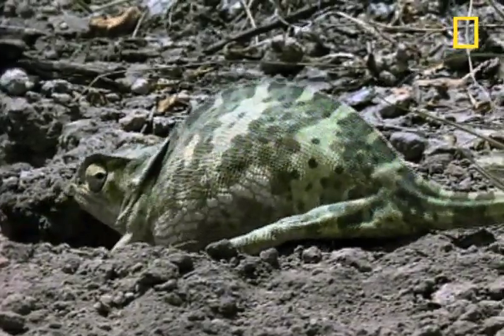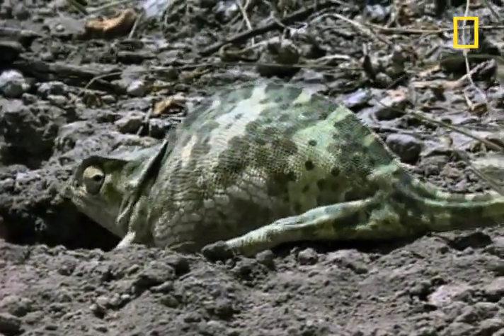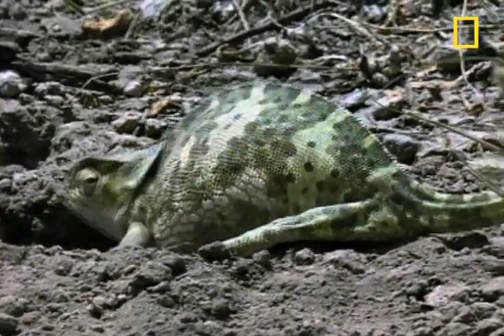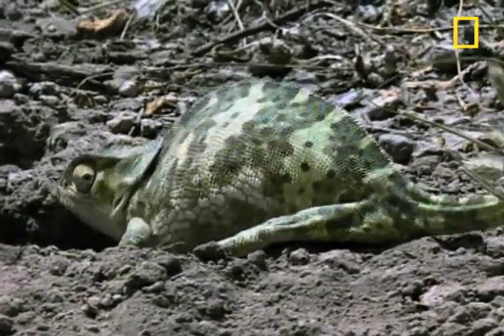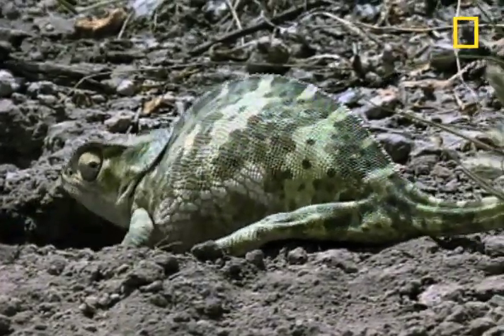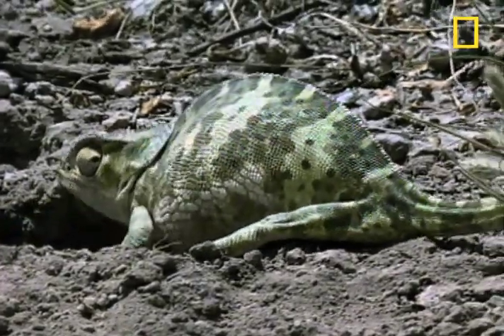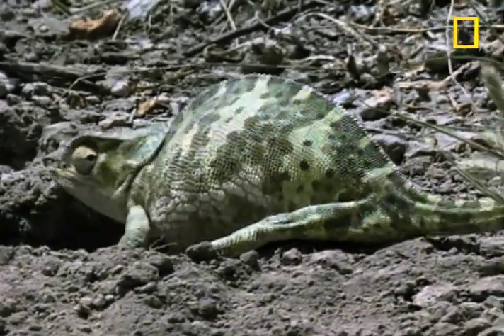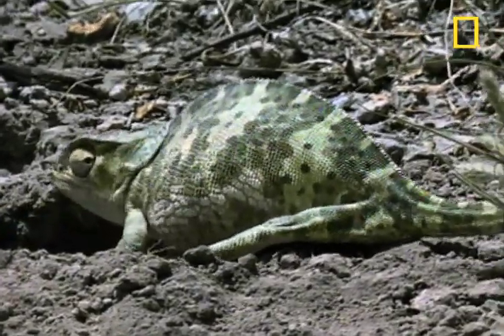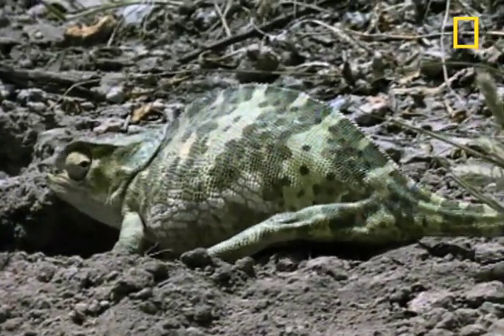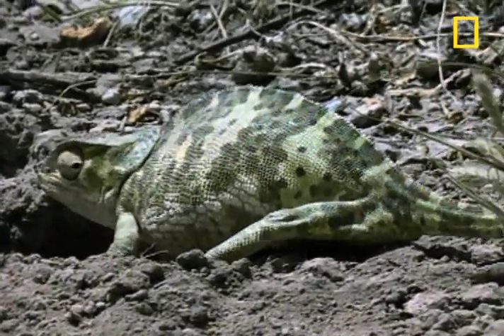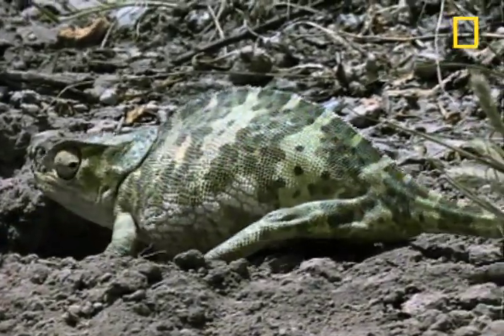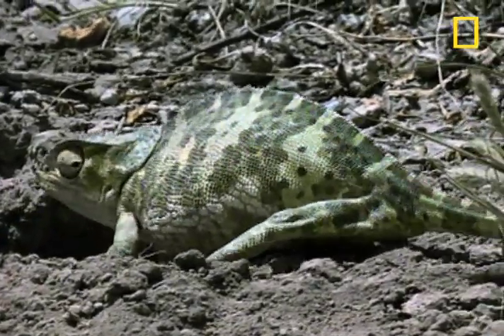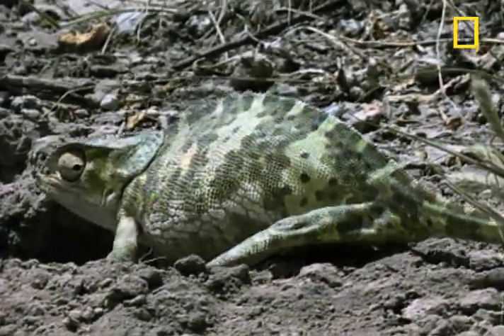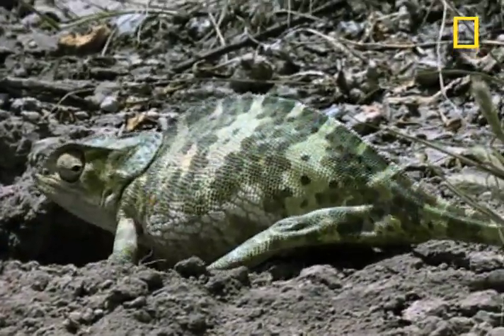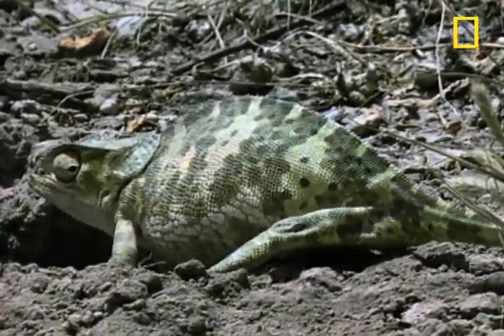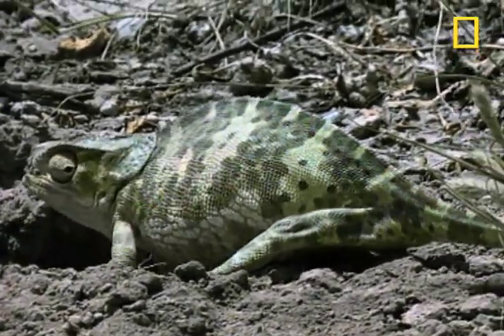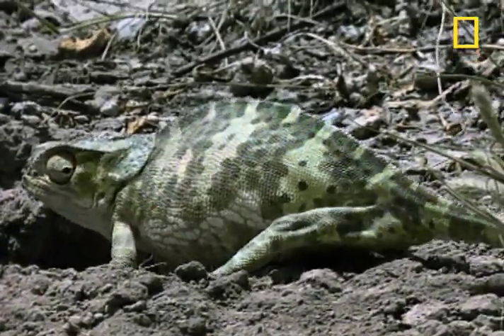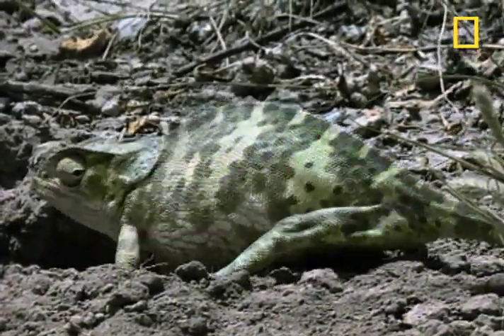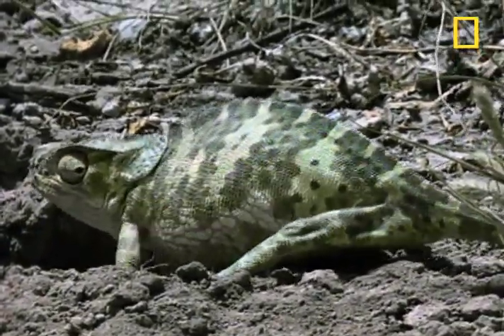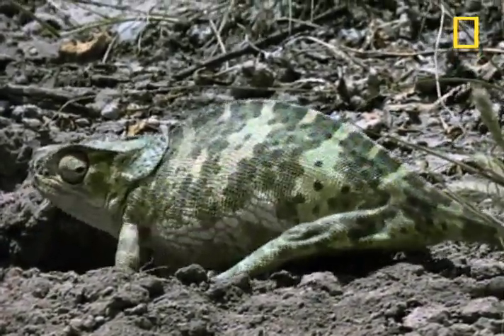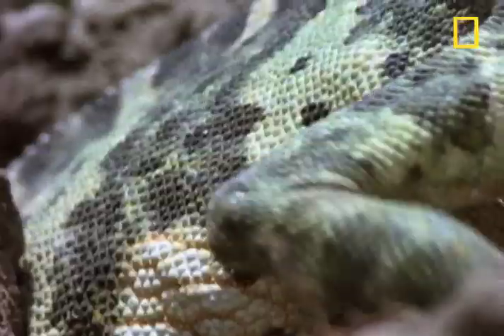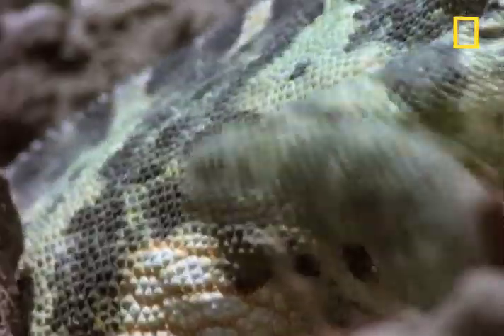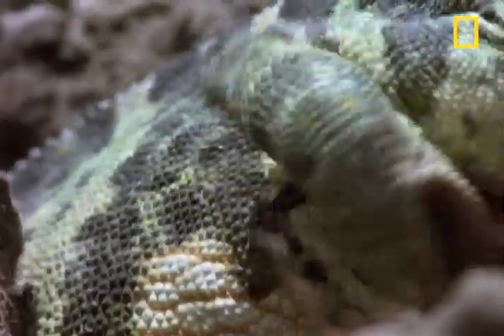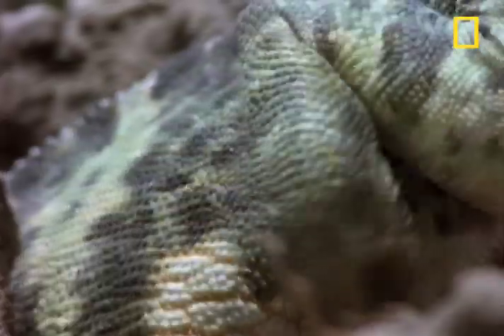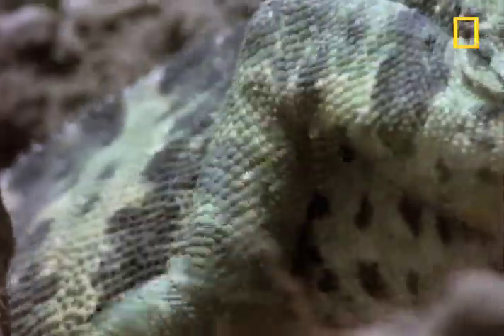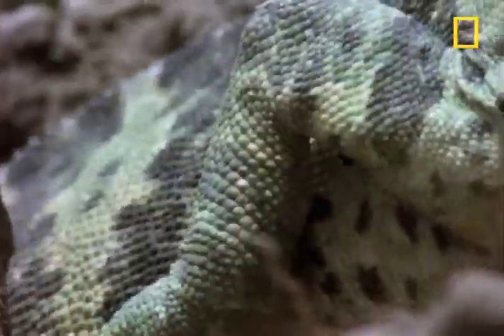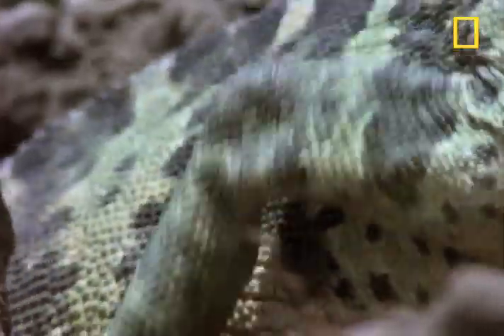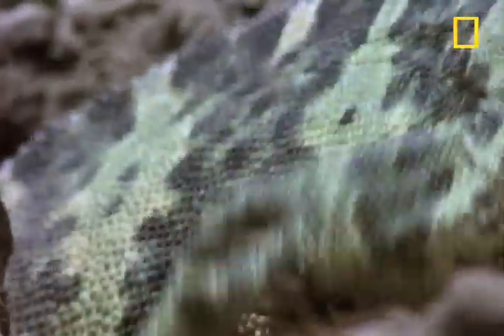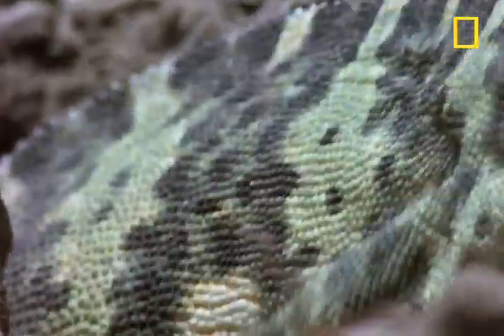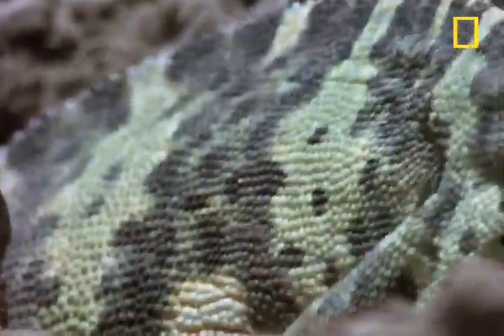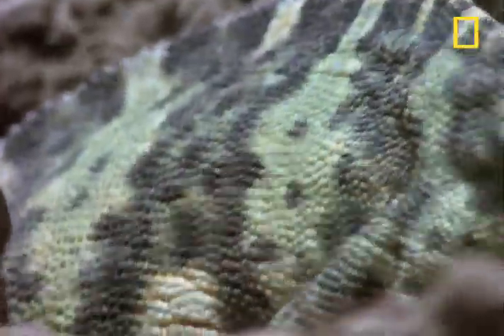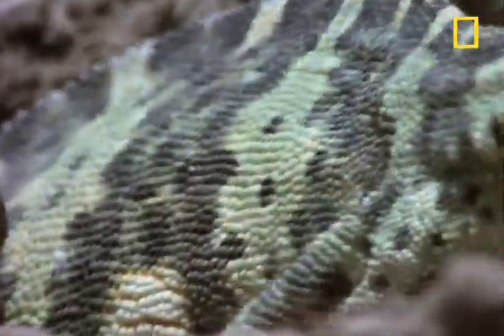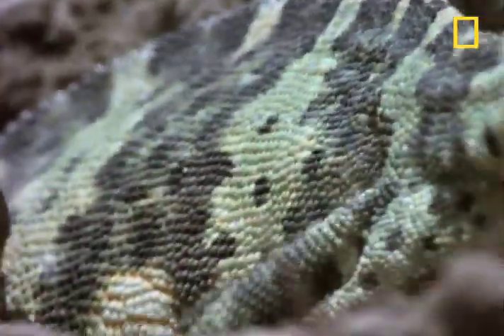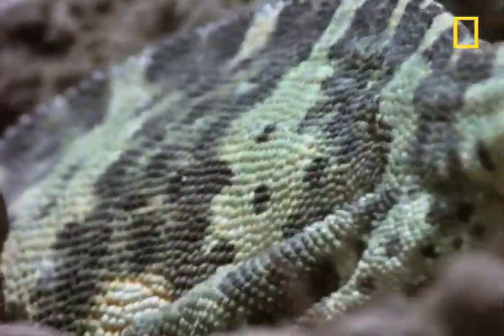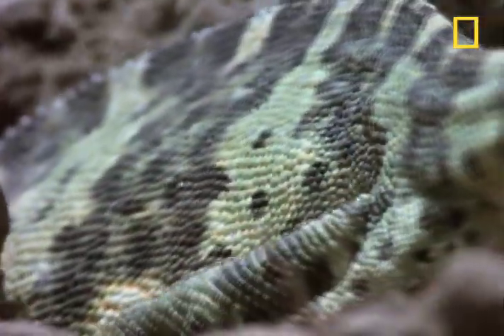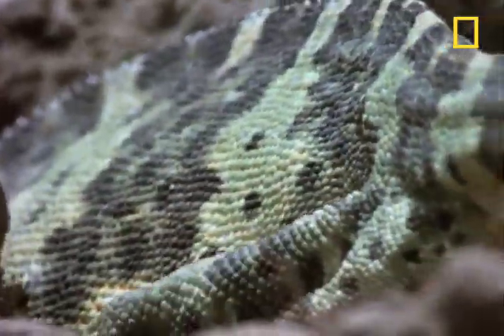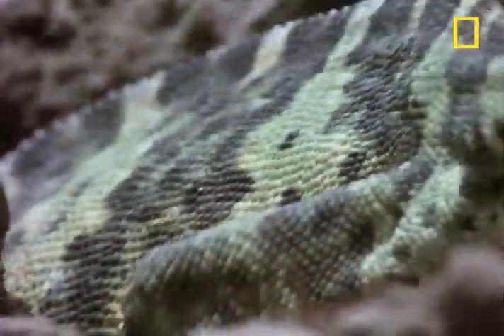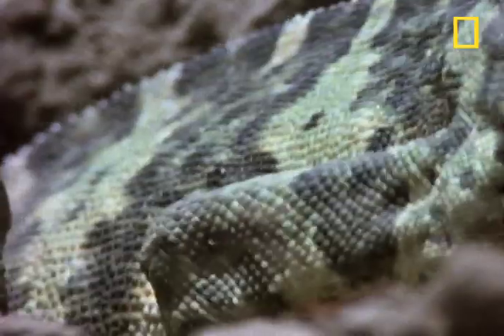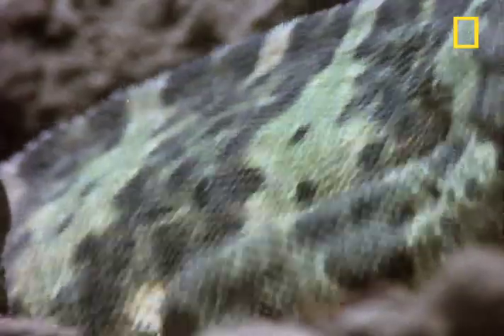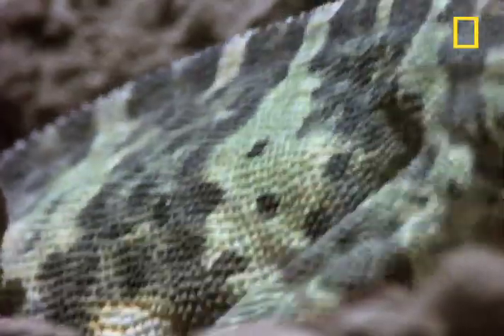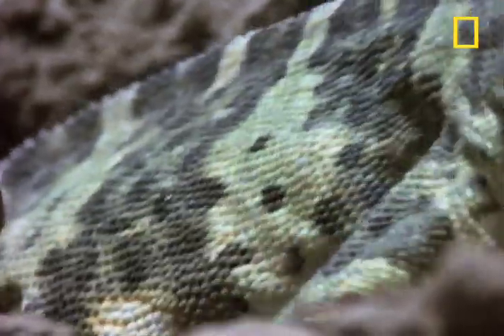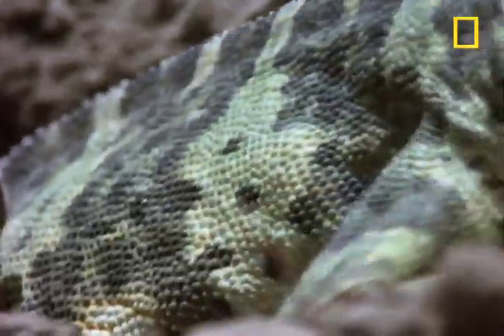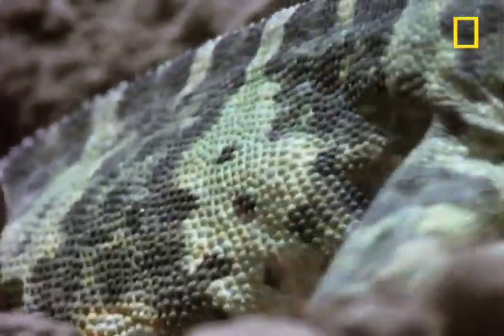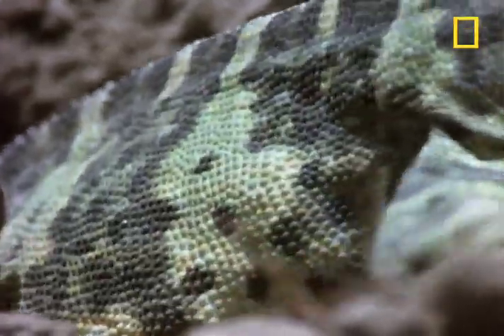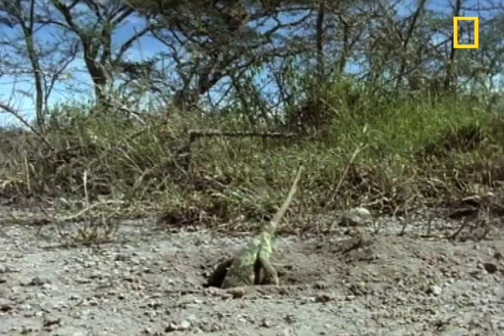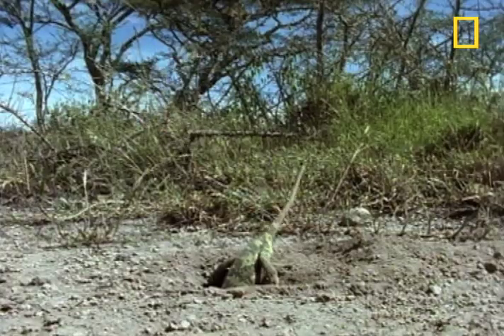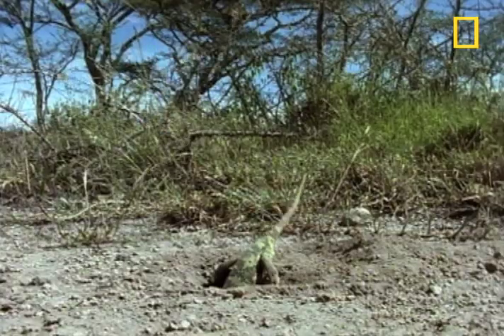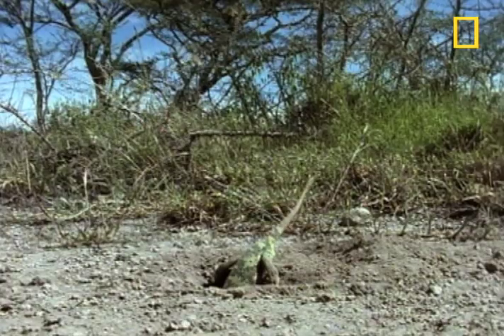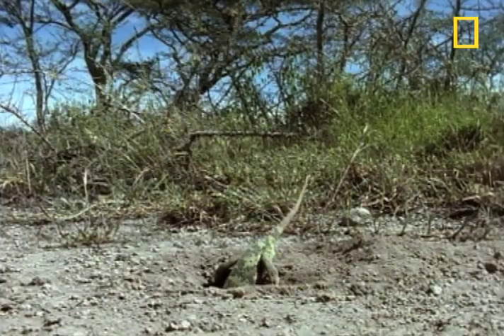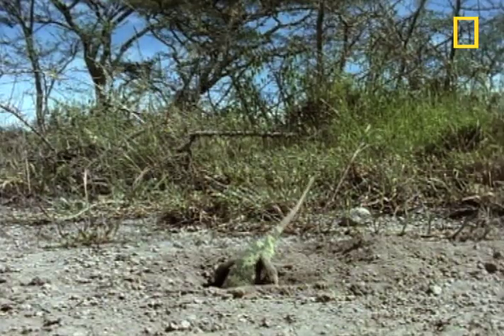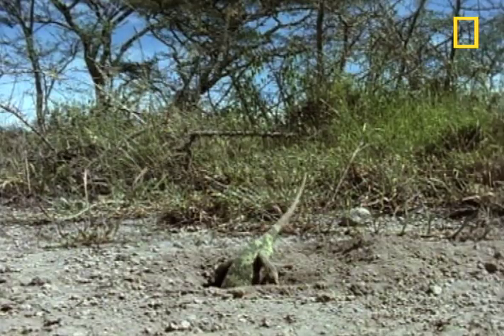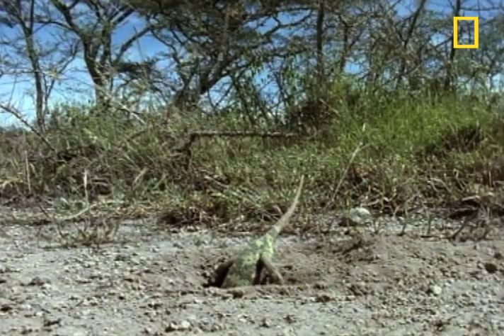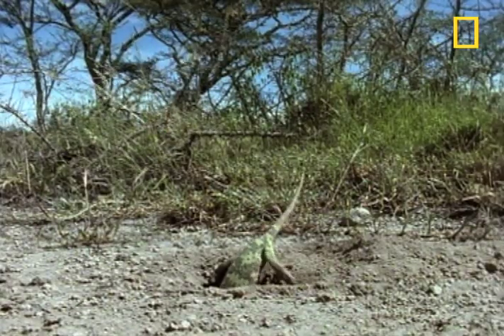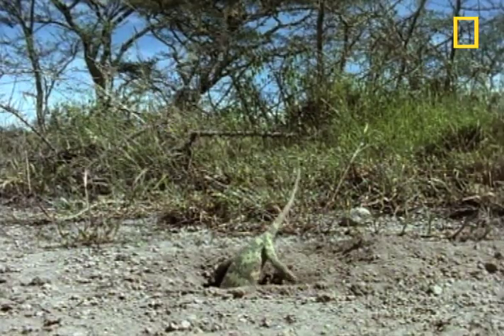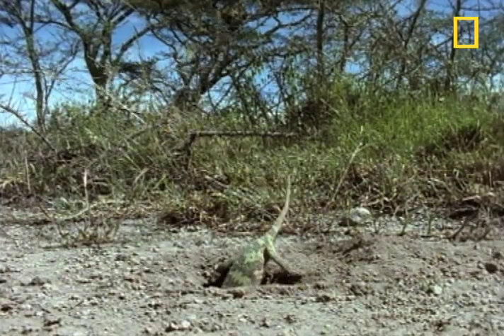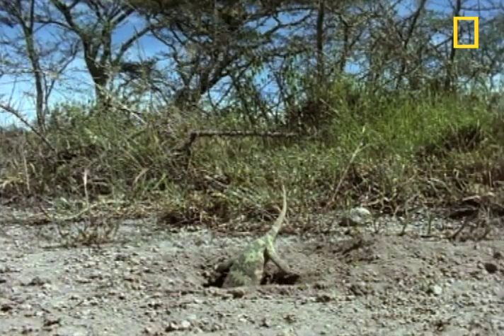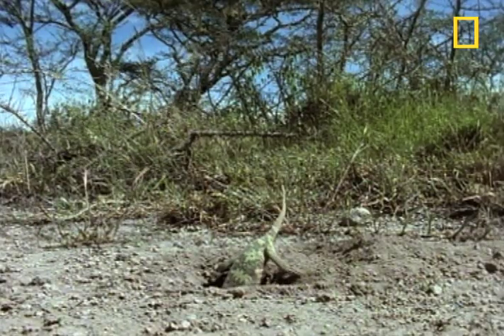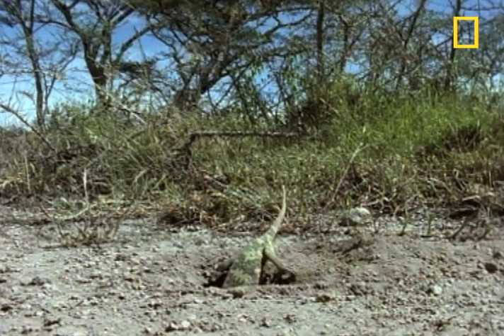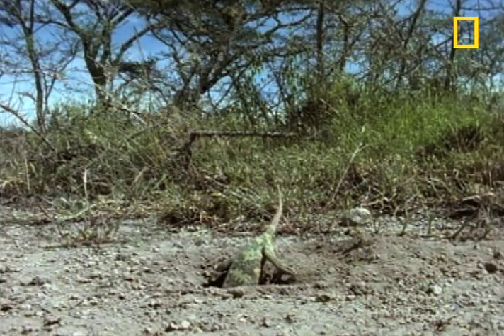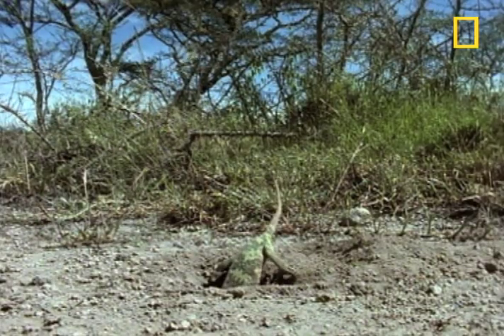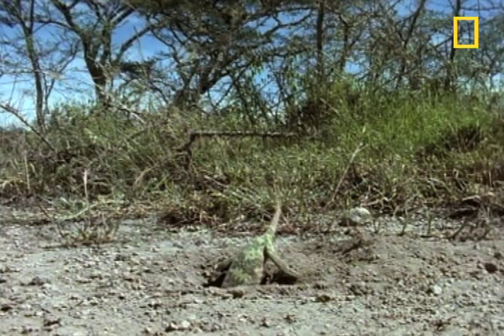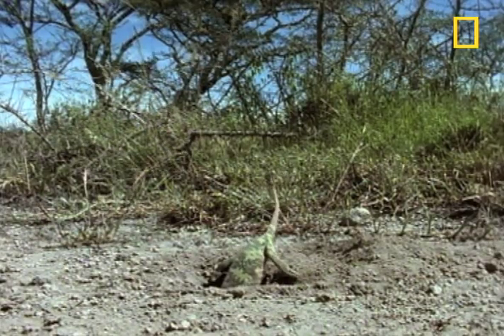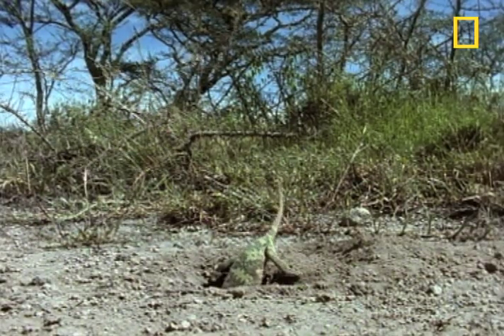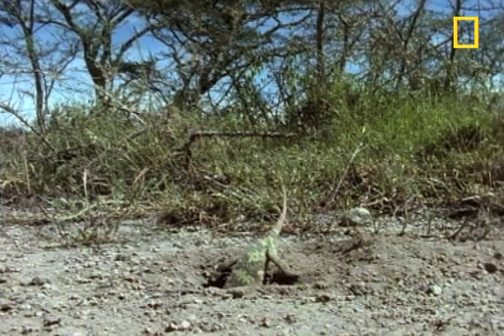The flap-necked chameleons of Africa simply prep a burrow for their kids, and then they leave them to fend for themselves.